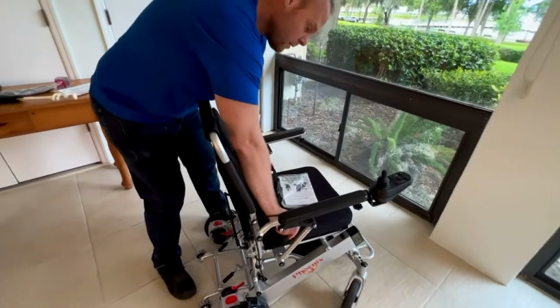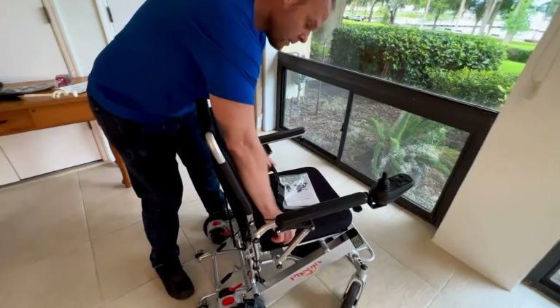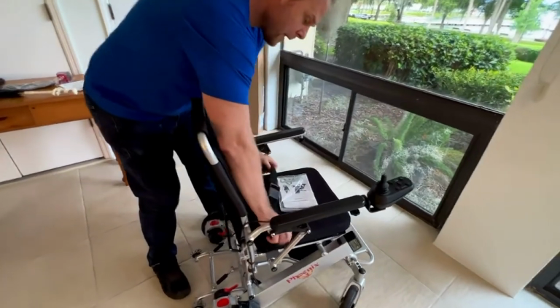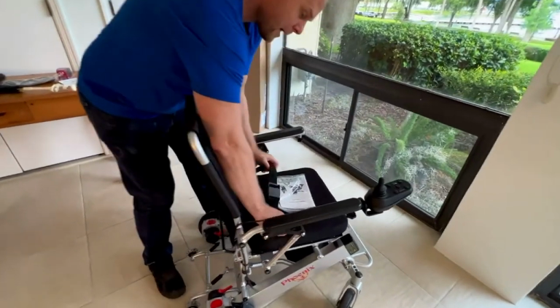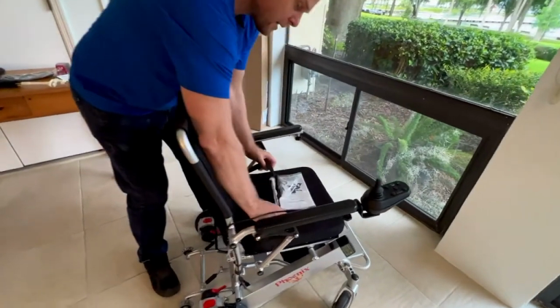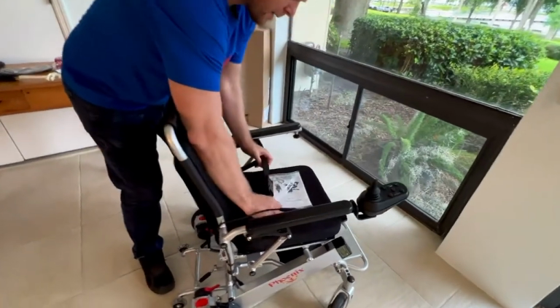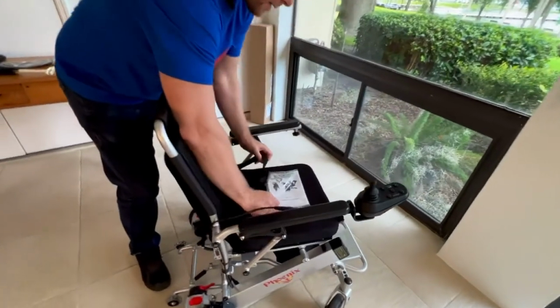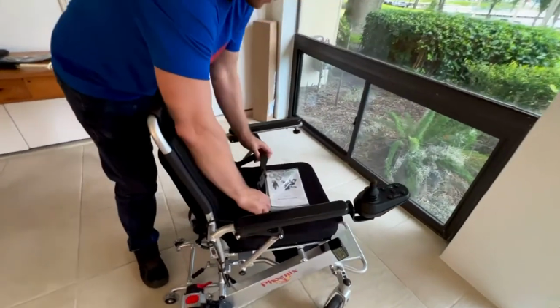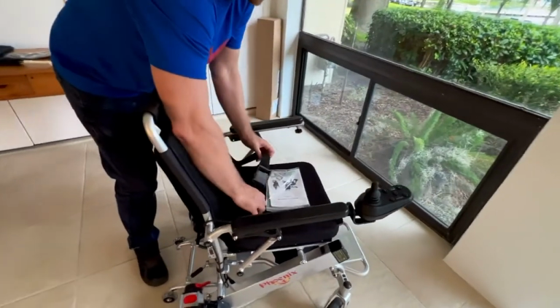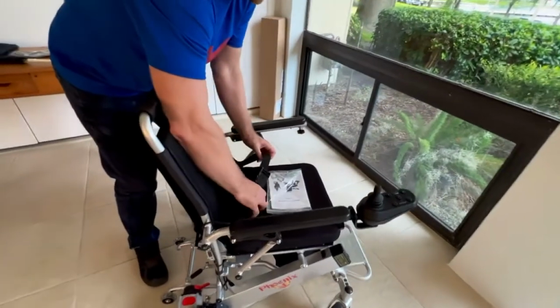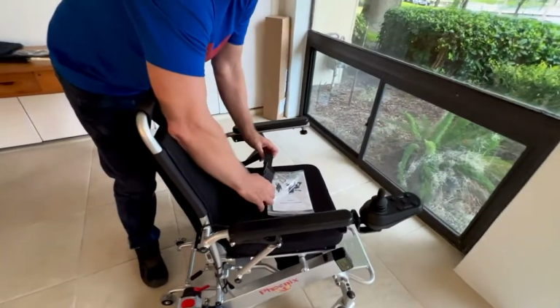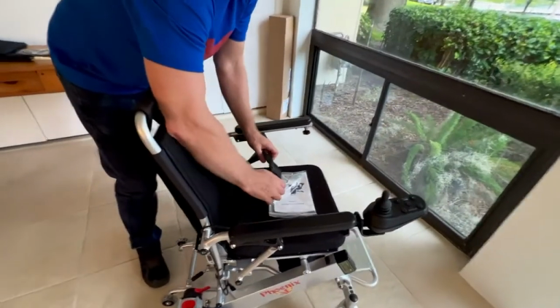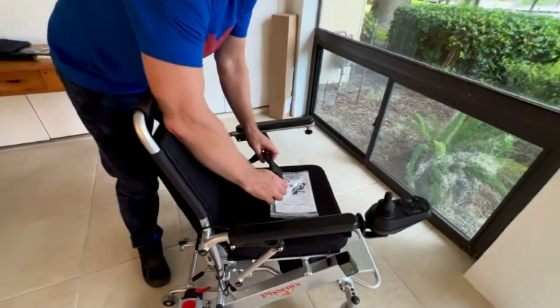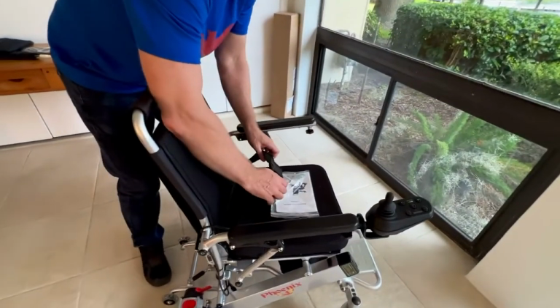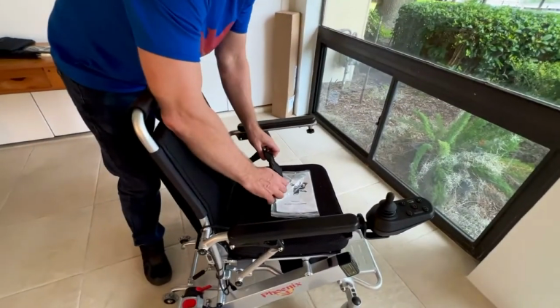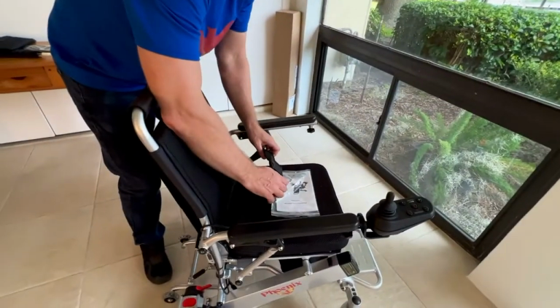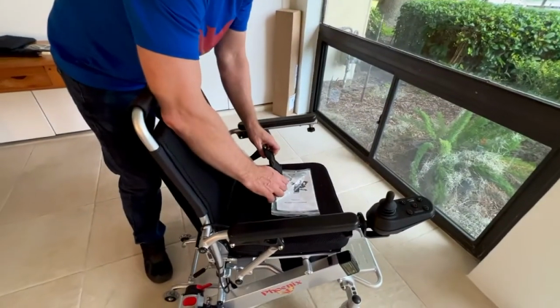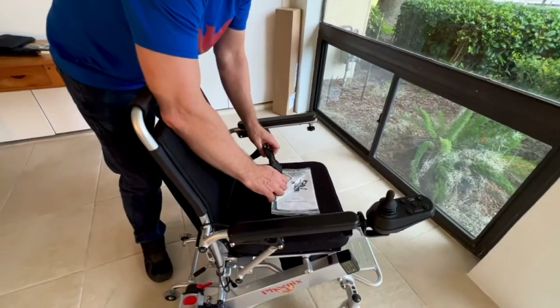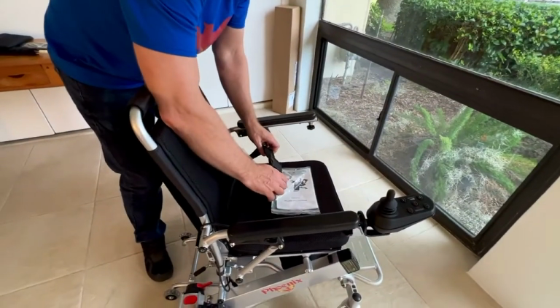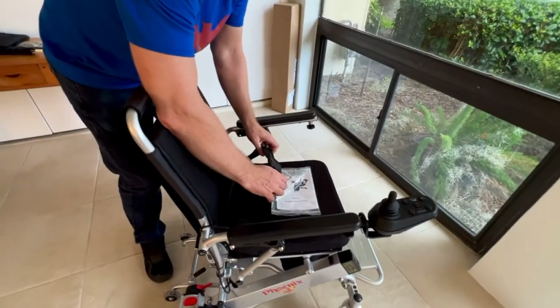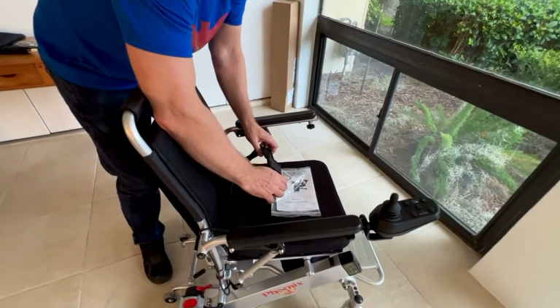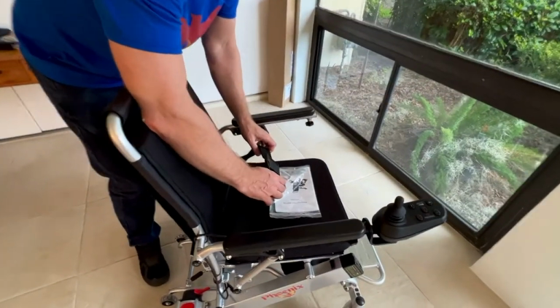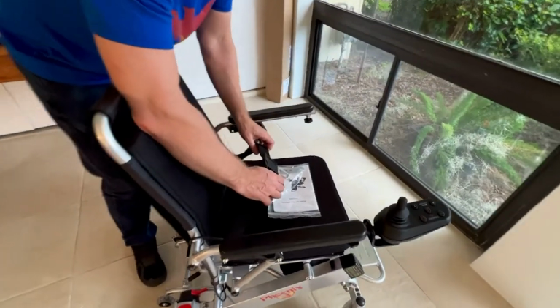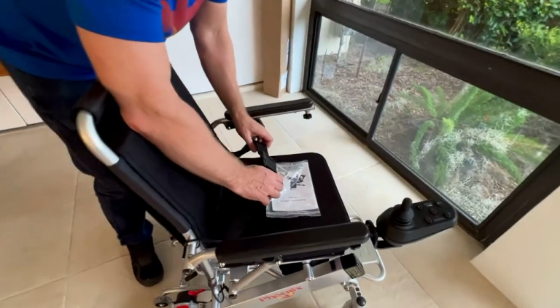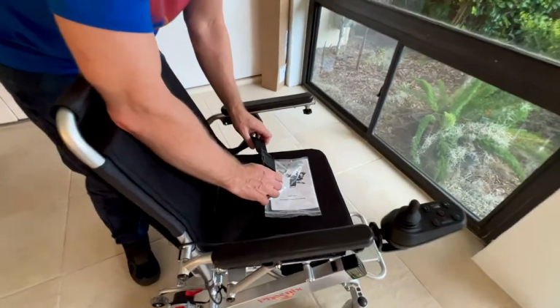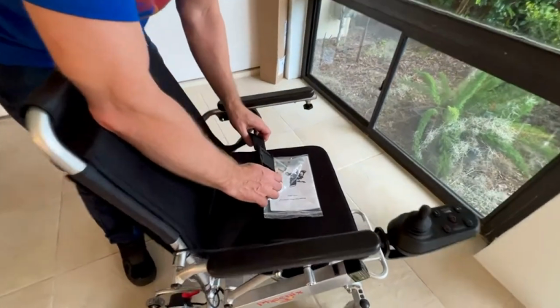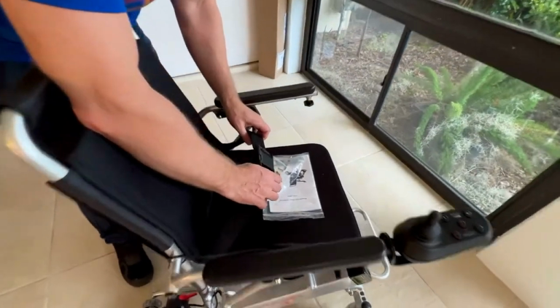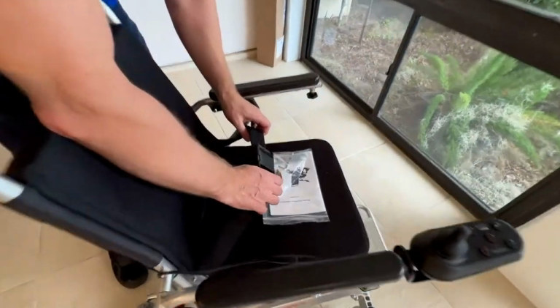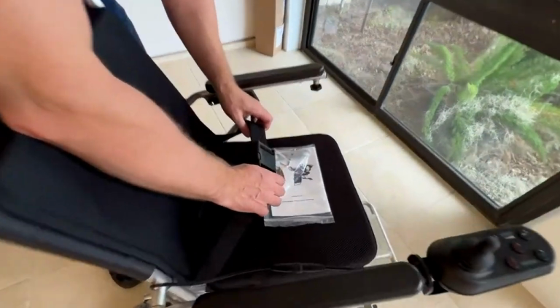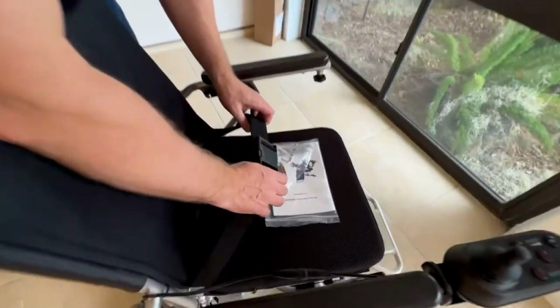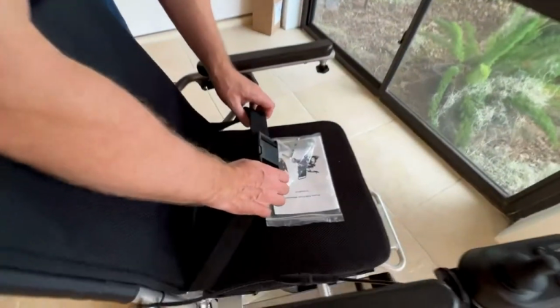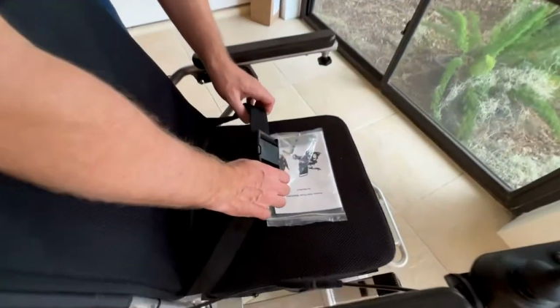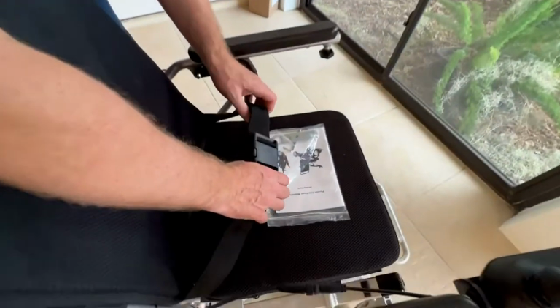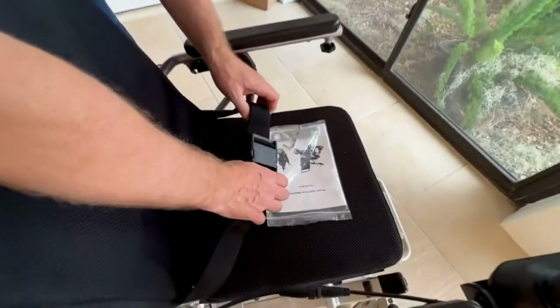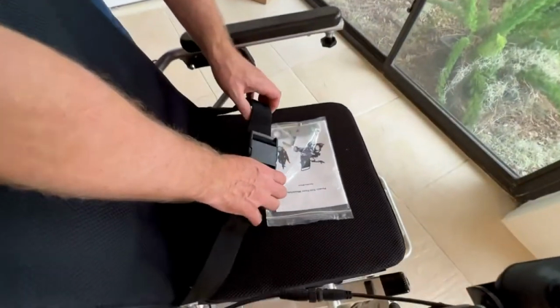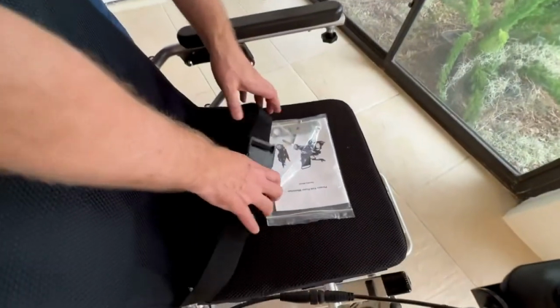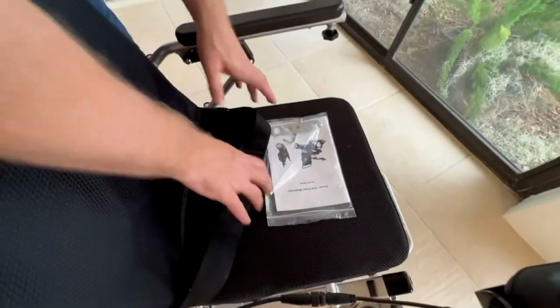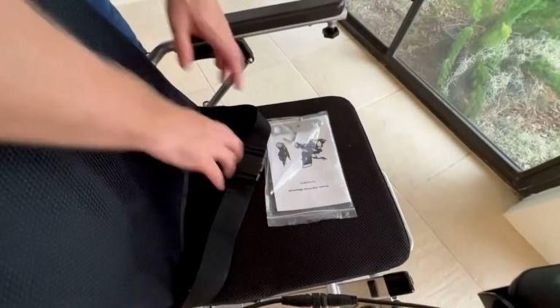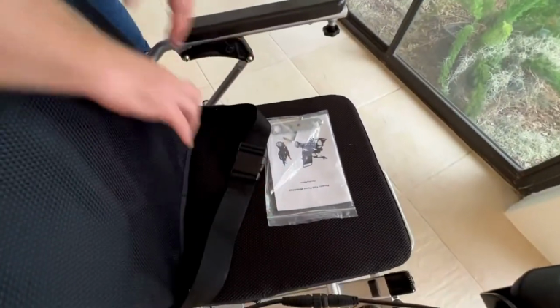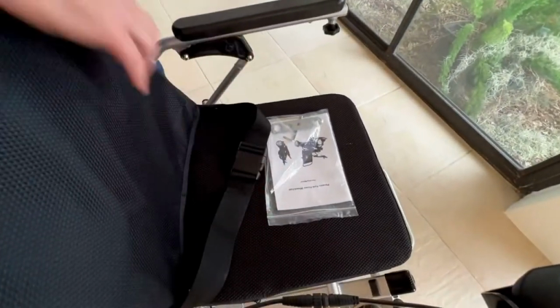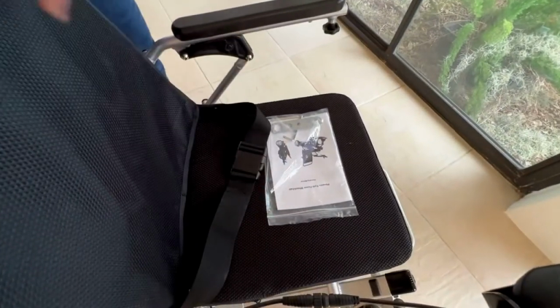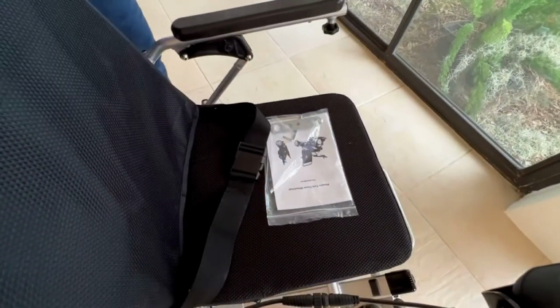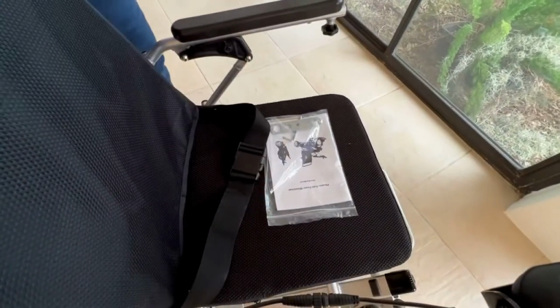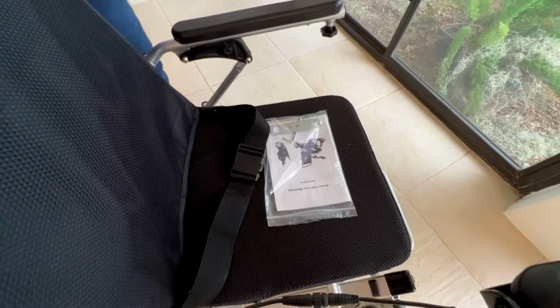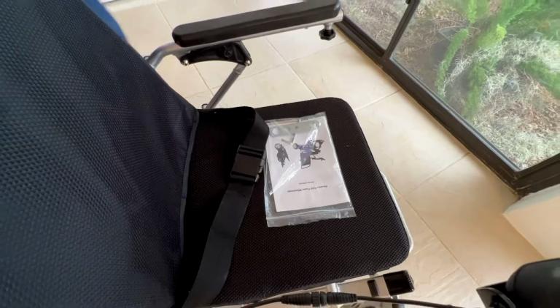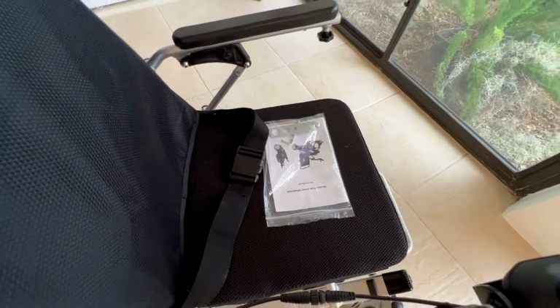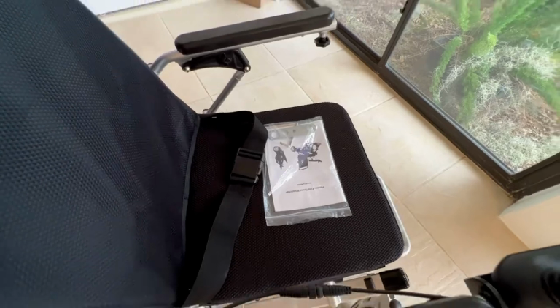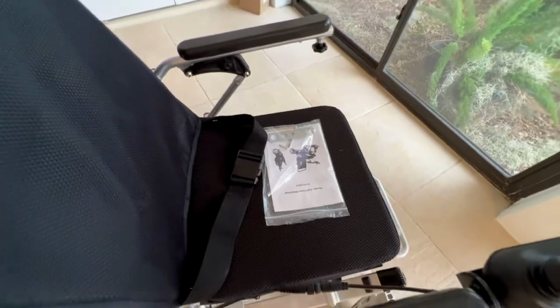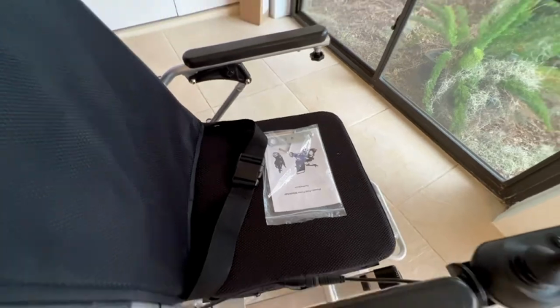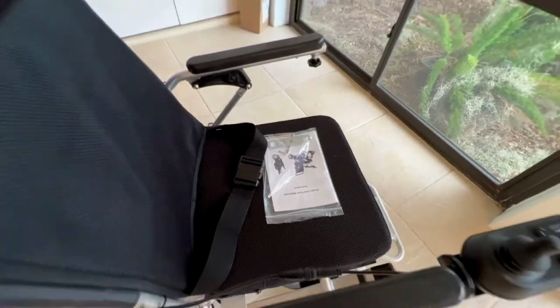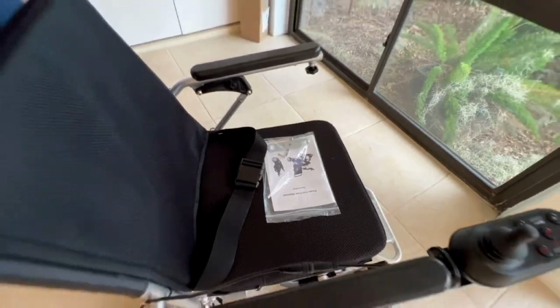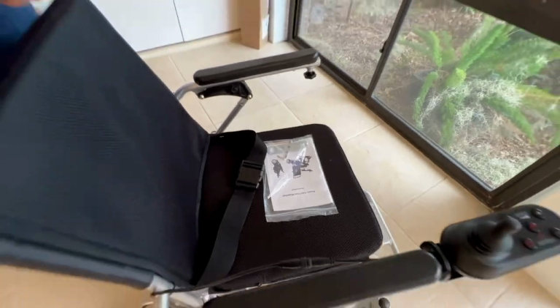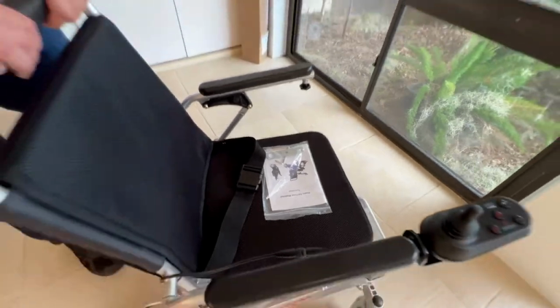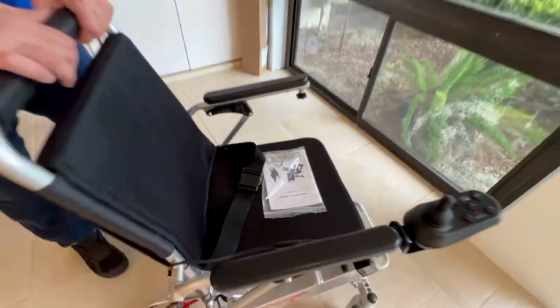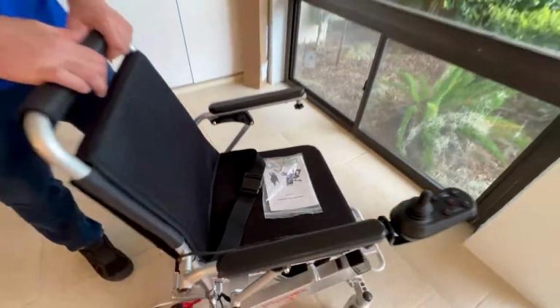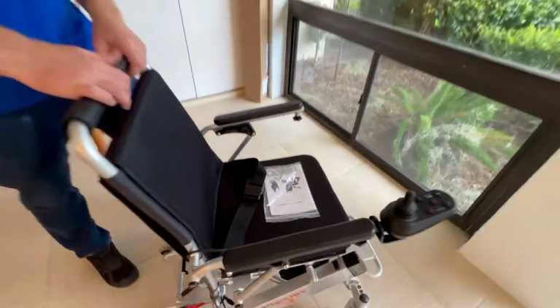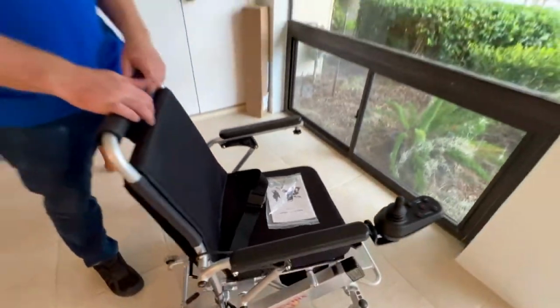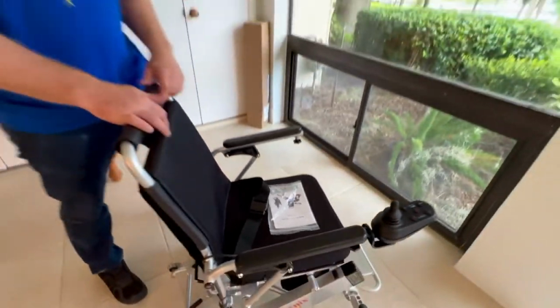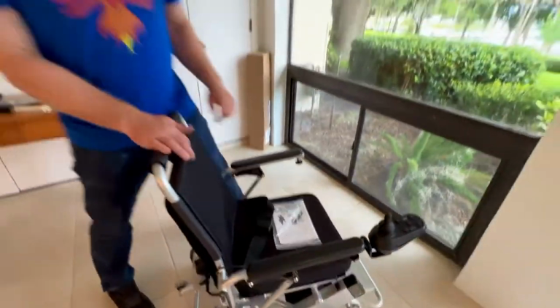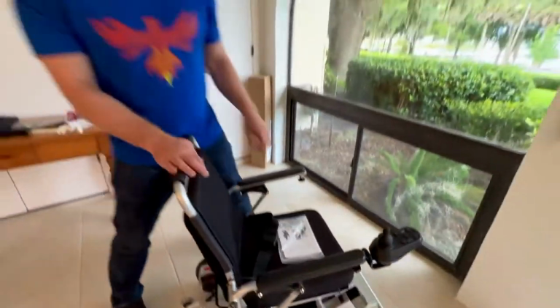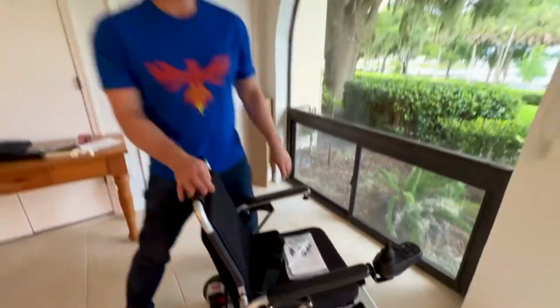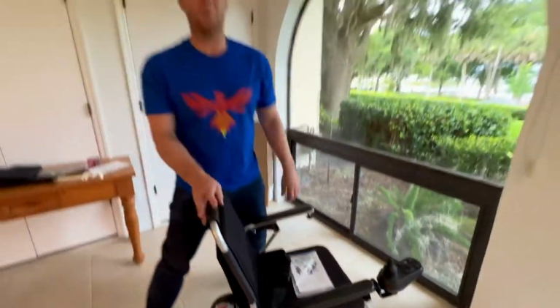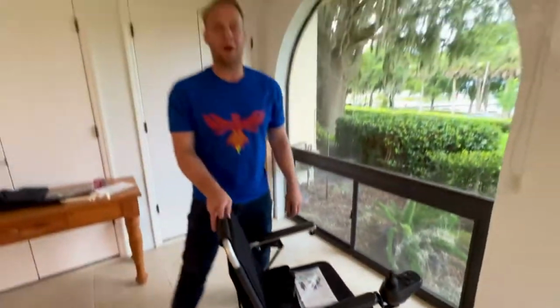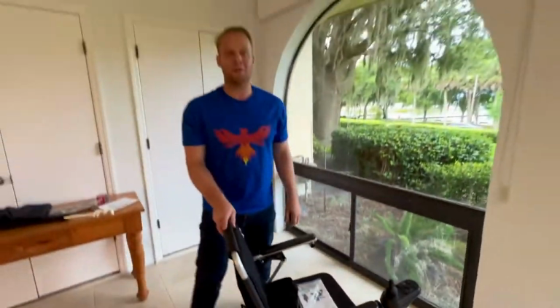That is the seat belt on the Phoenix folding power wheelchair. Thank you for watching.